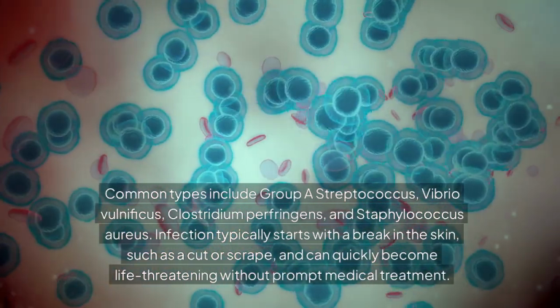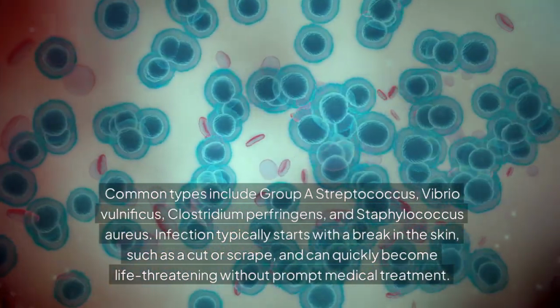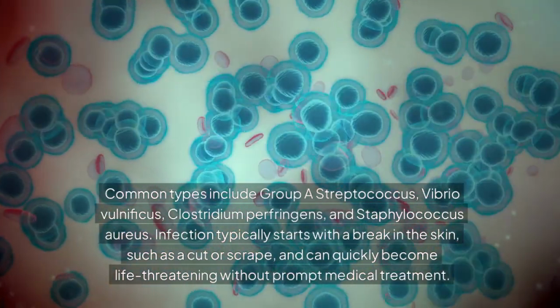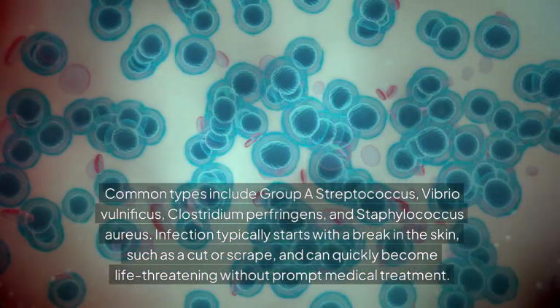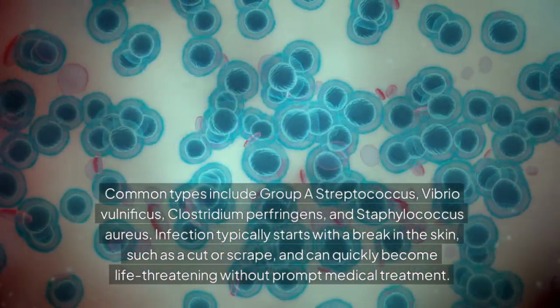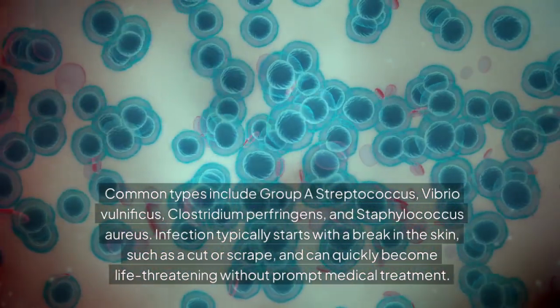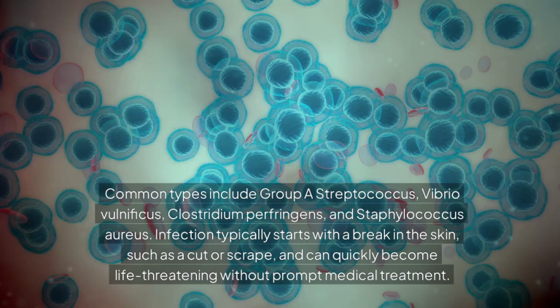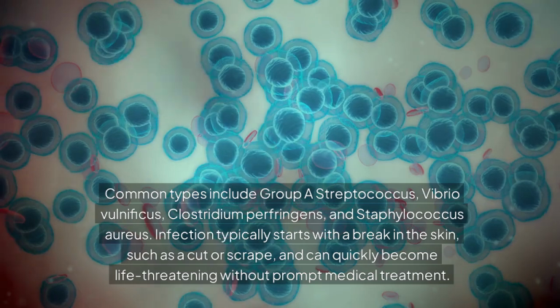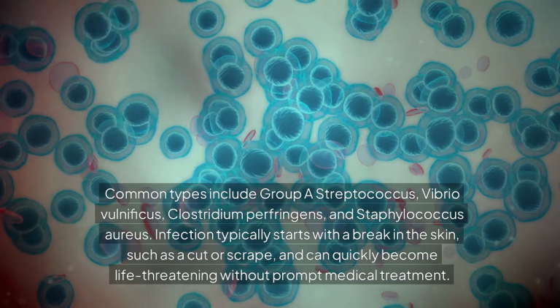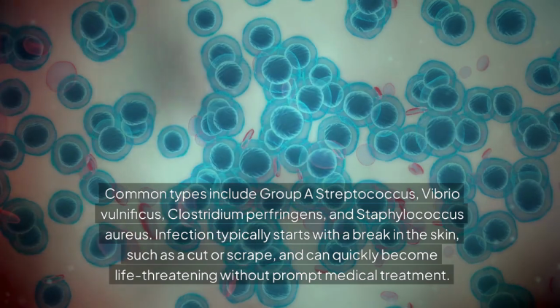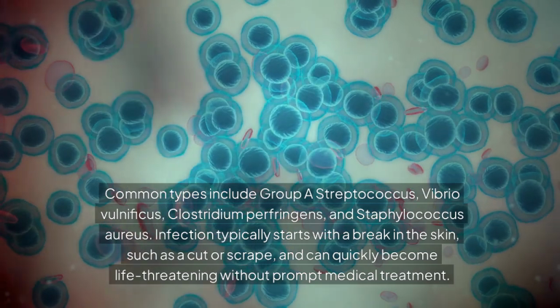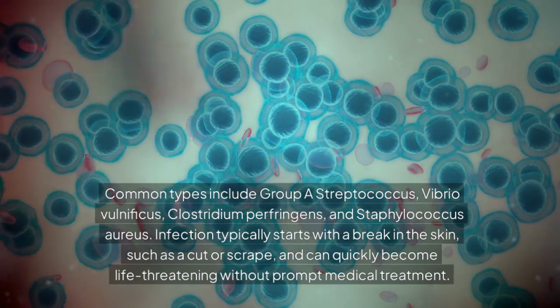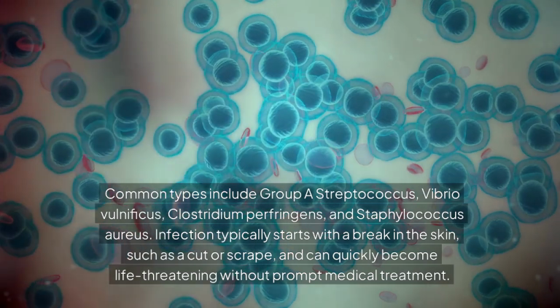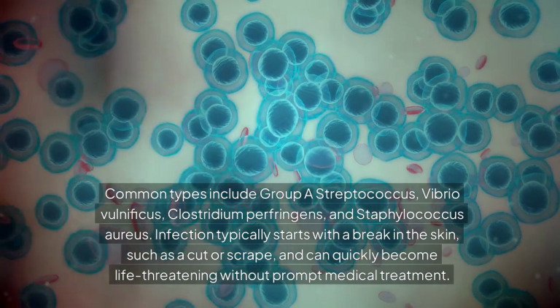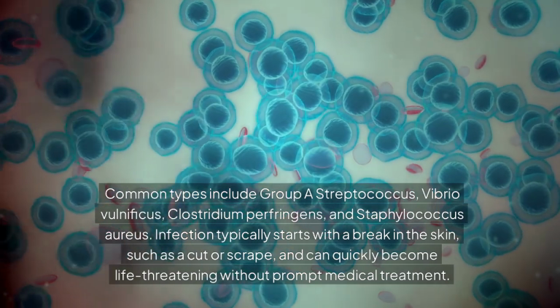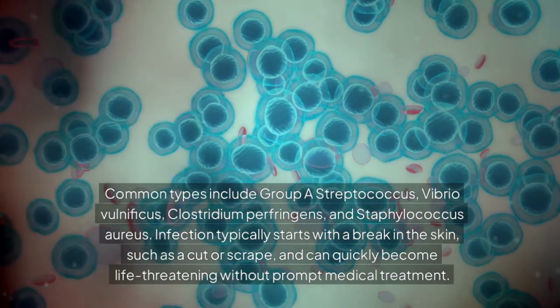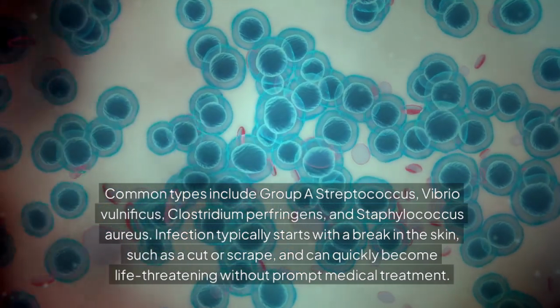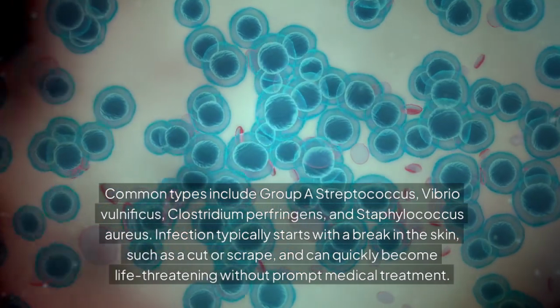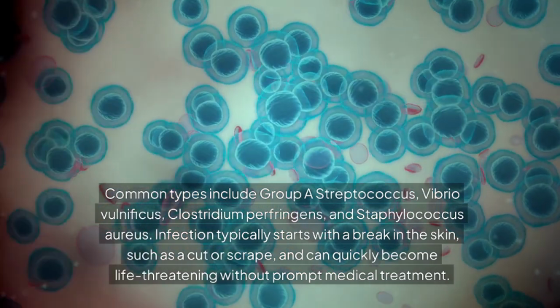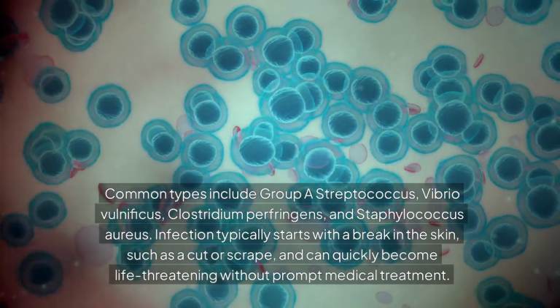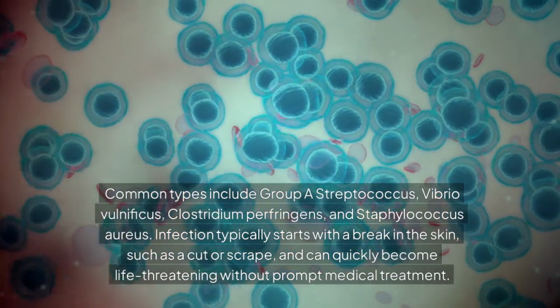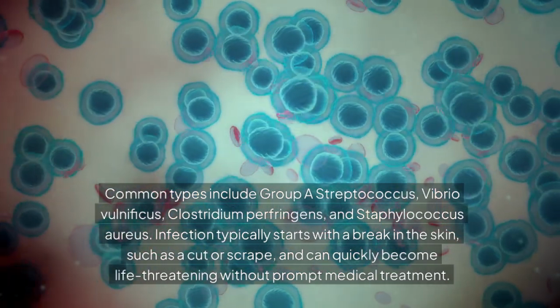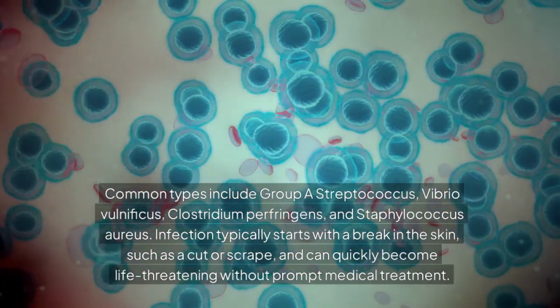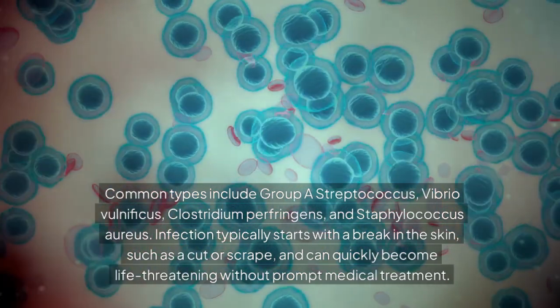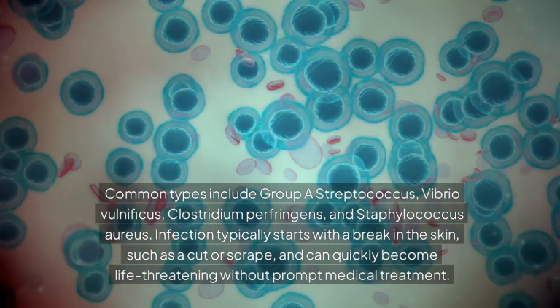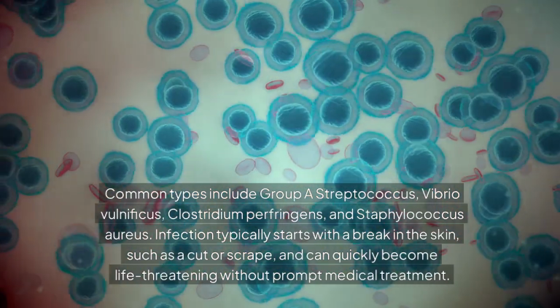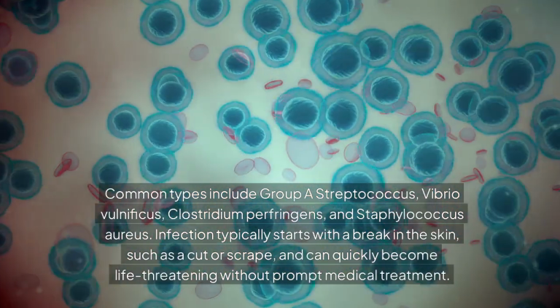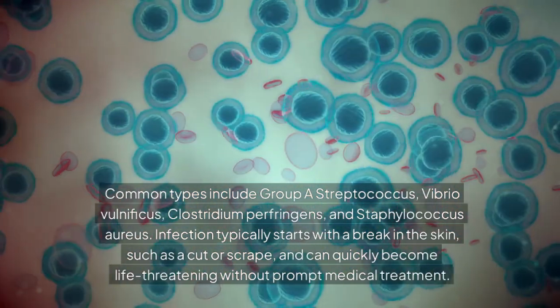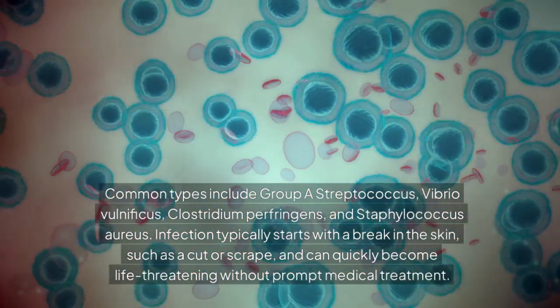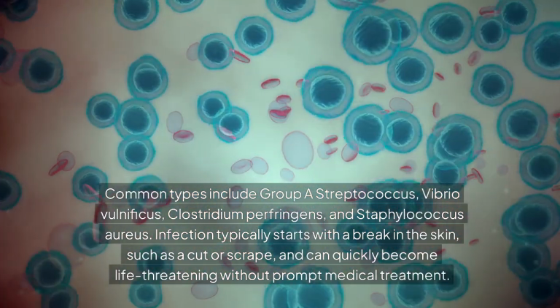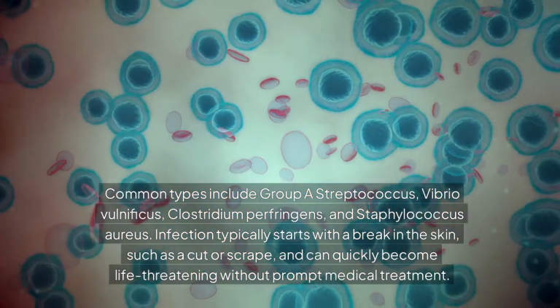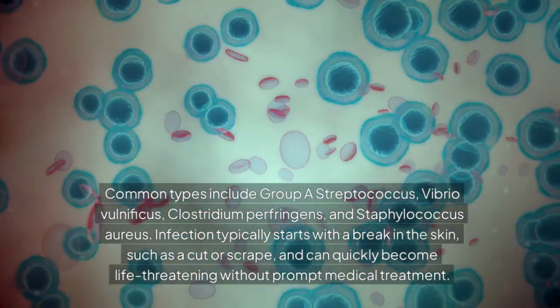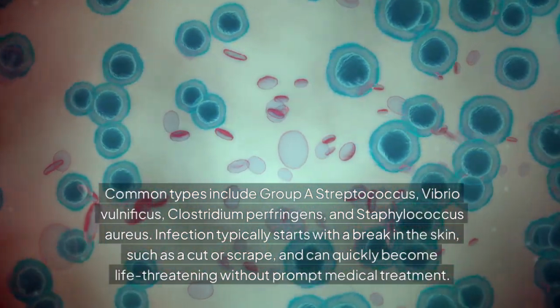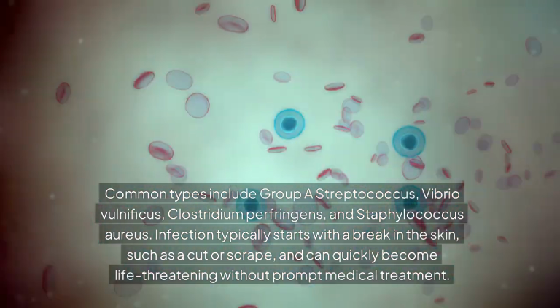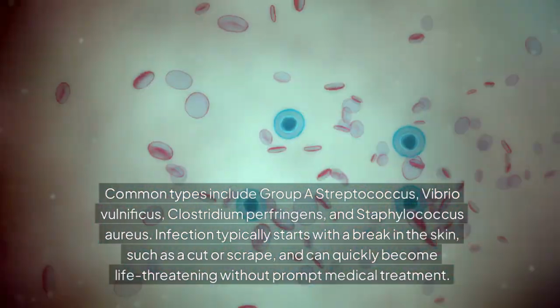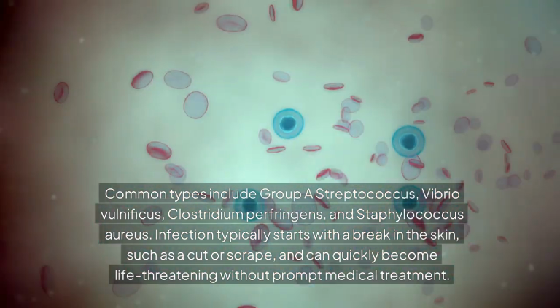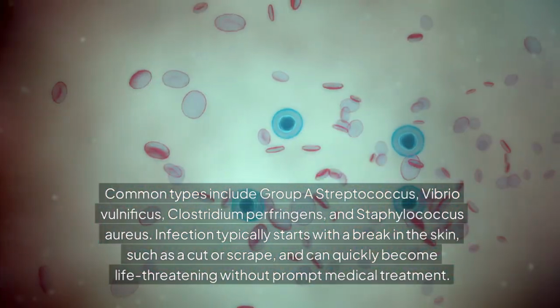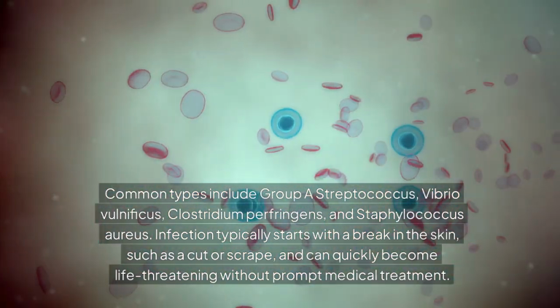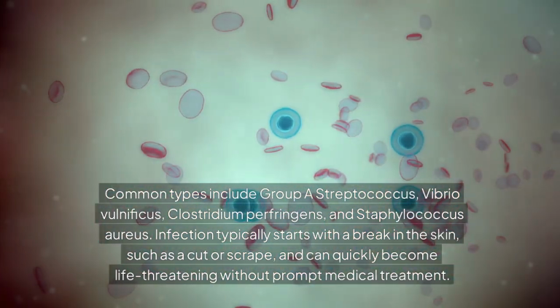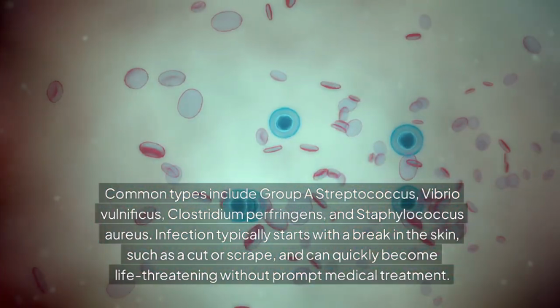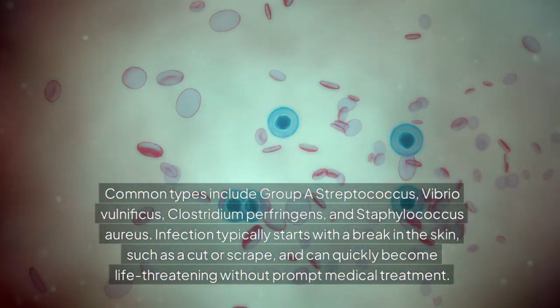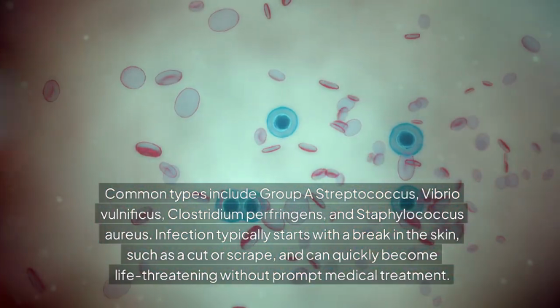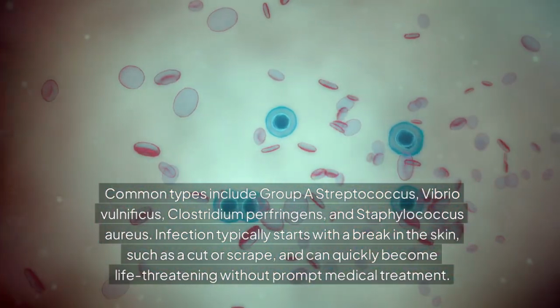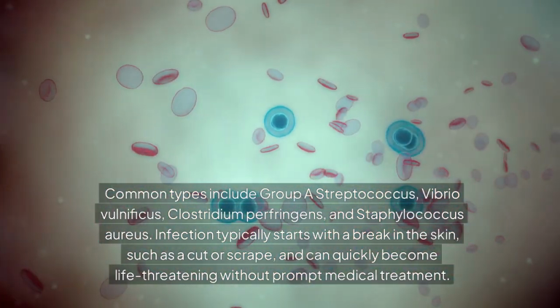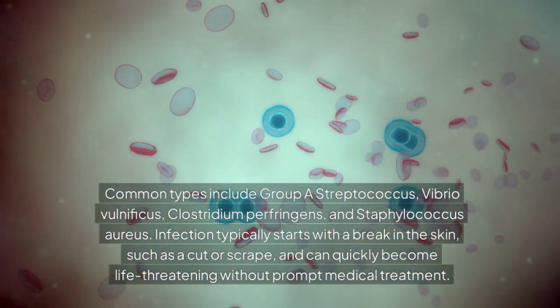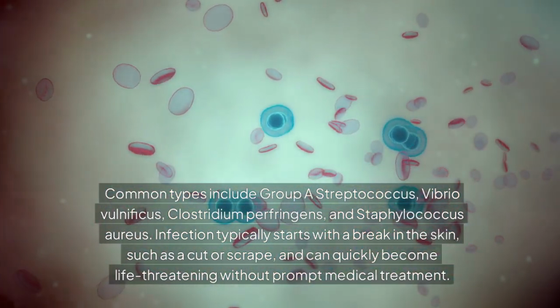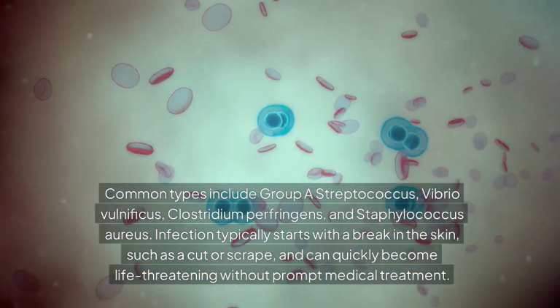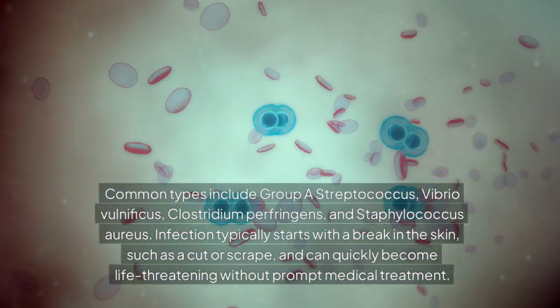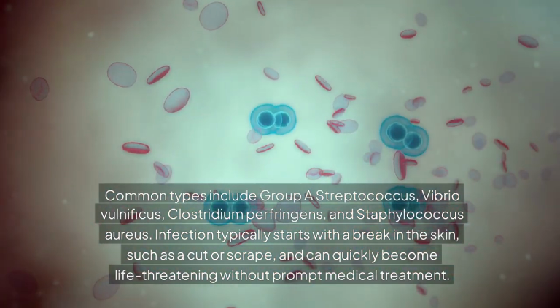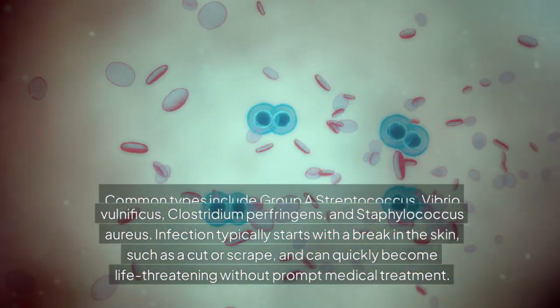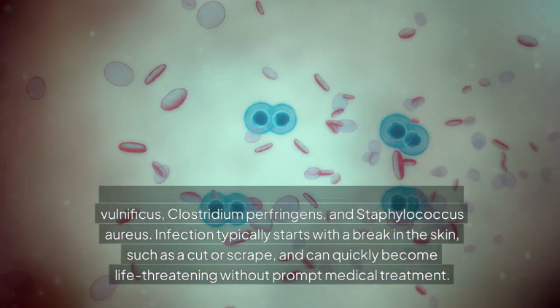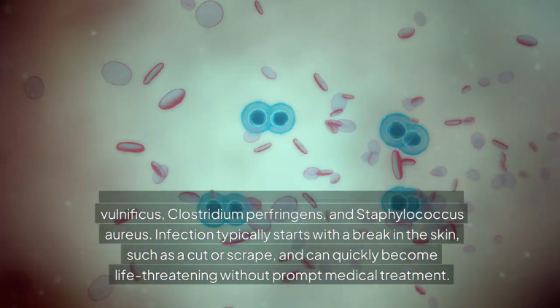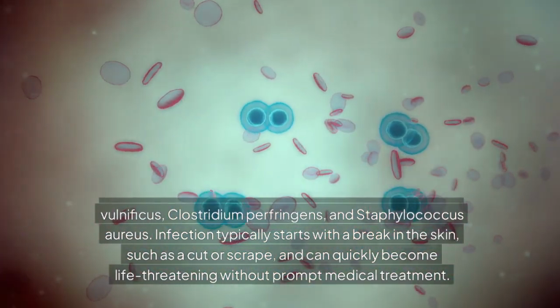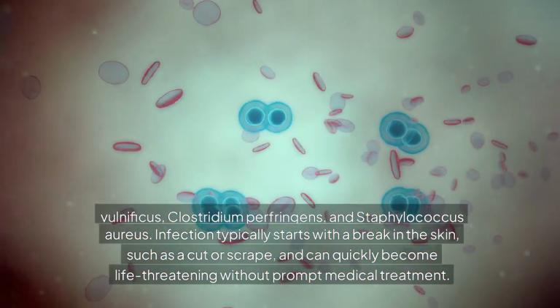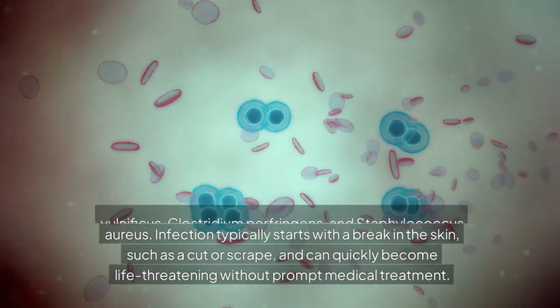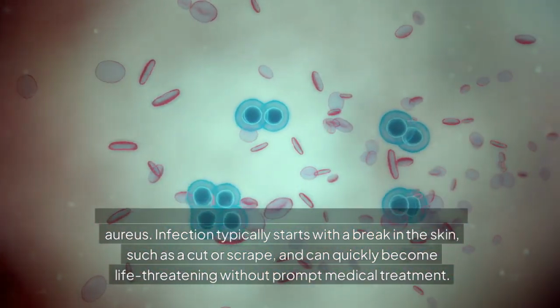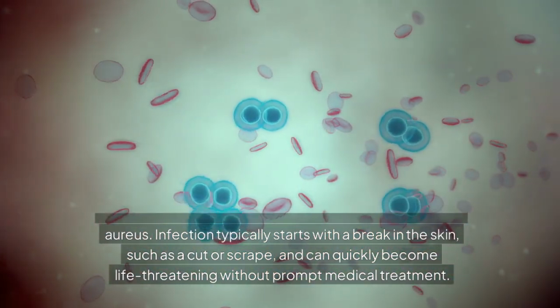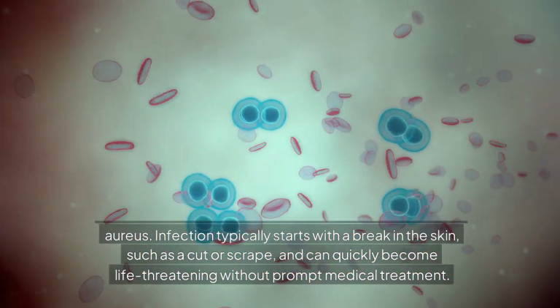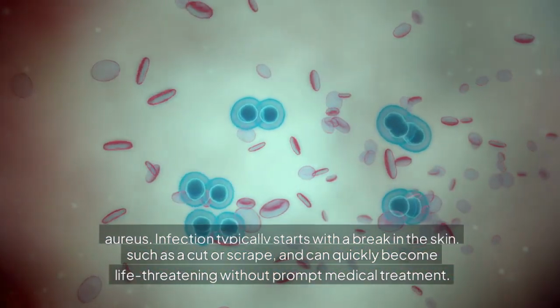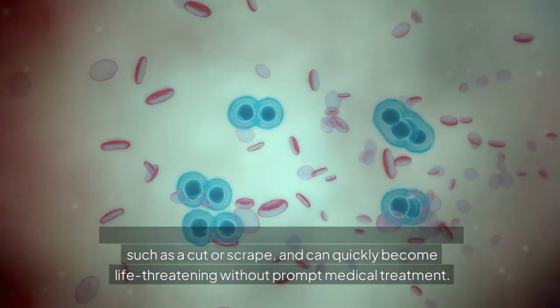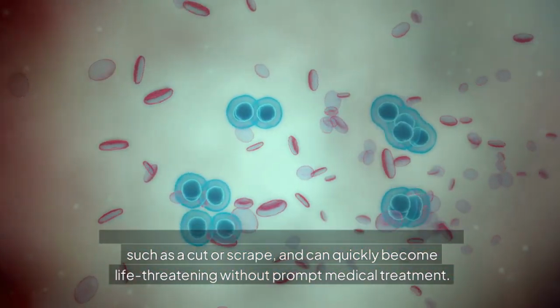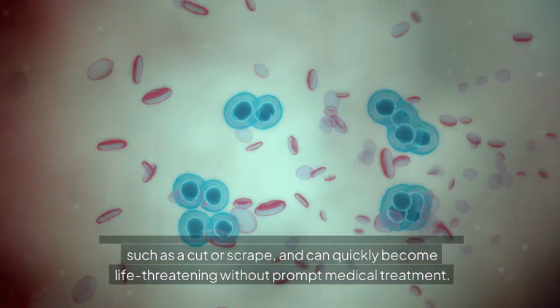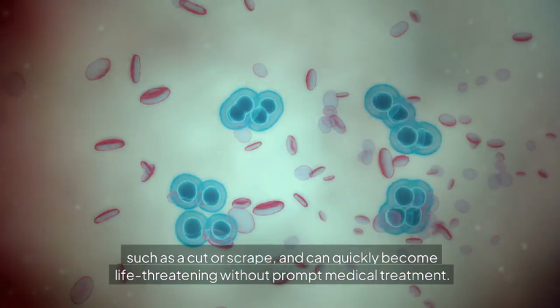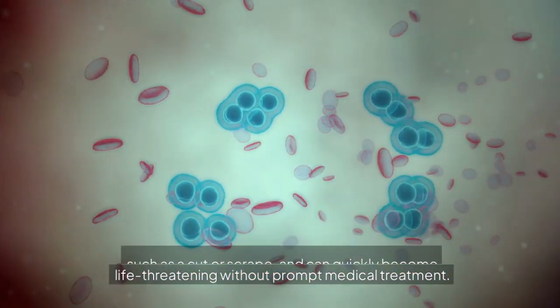Infection typically starts with a break in the skin, such as a cut or scrape, and can quickly become life-threatening without prompt medical treatment.